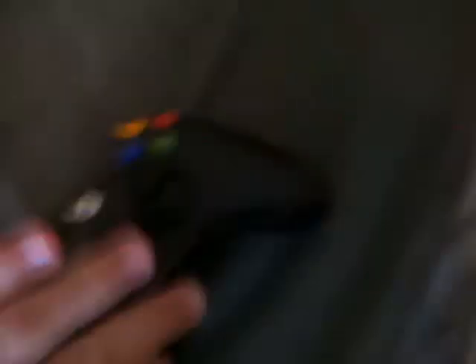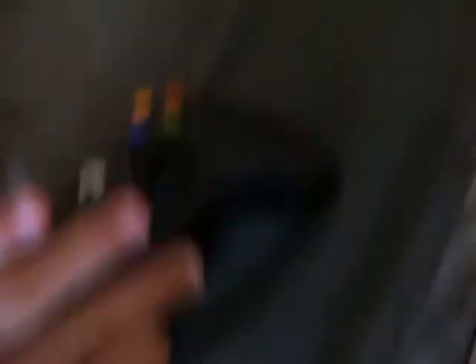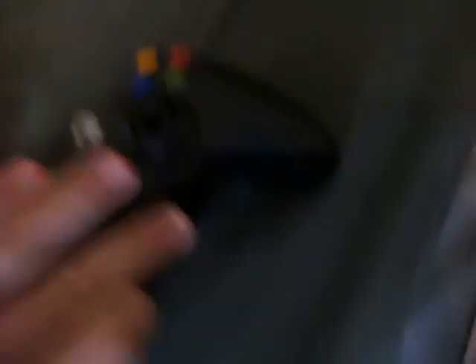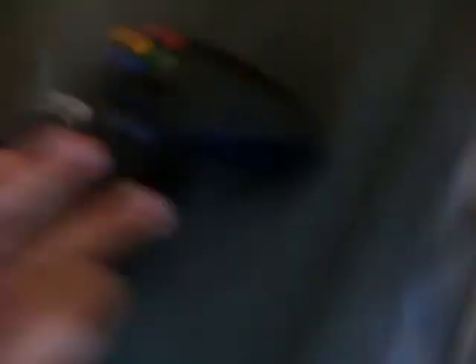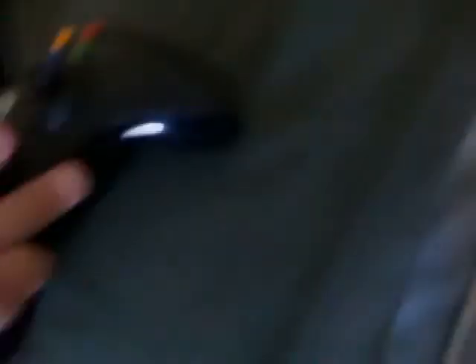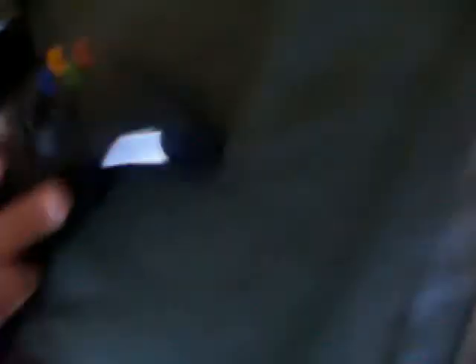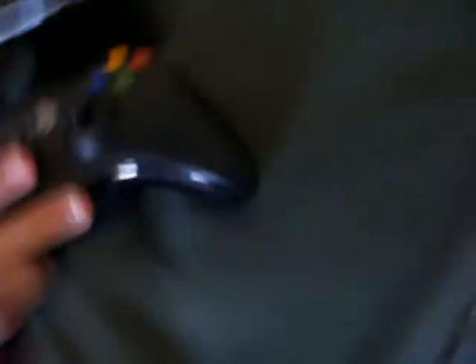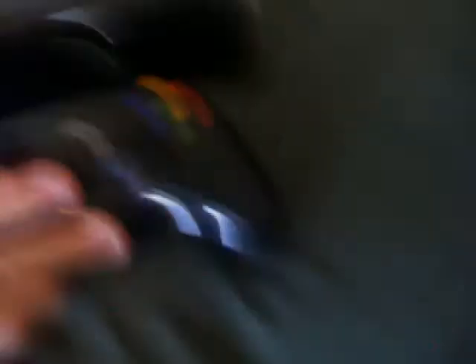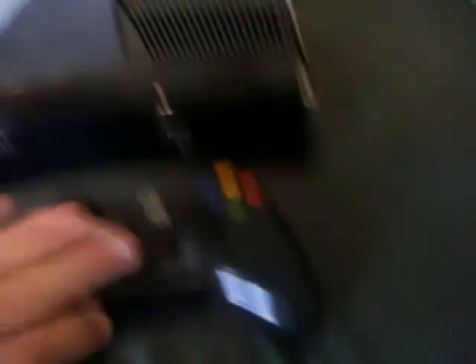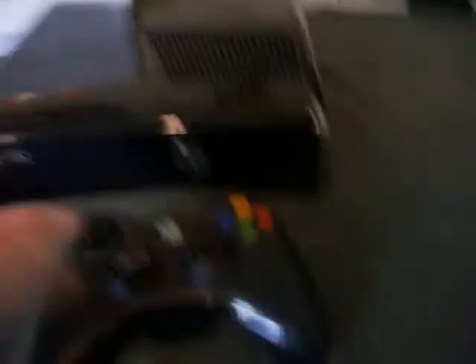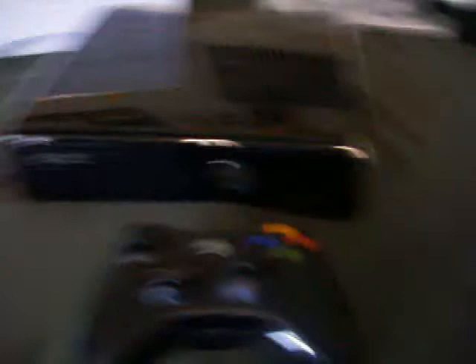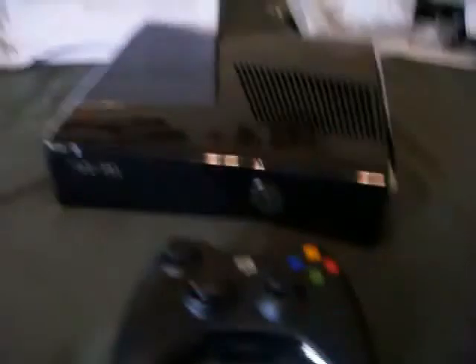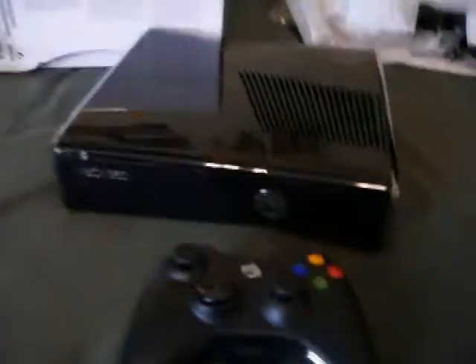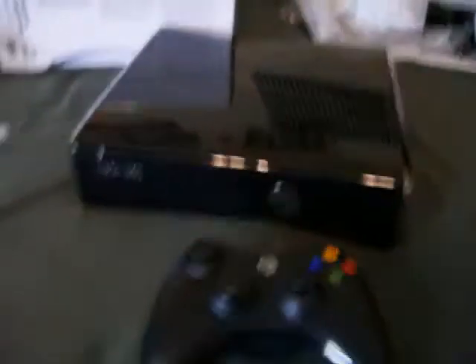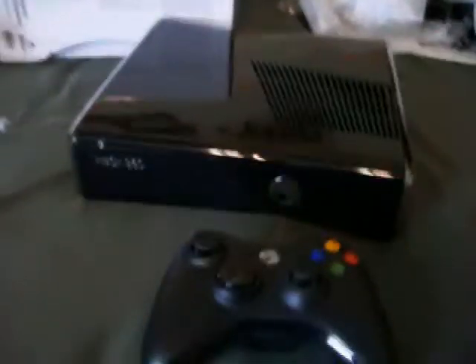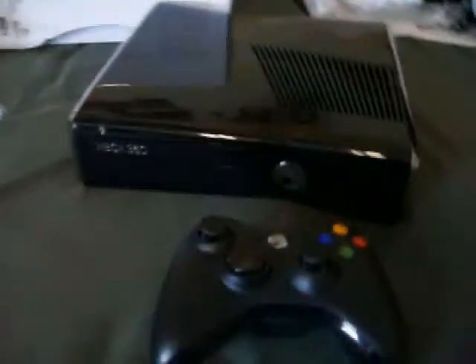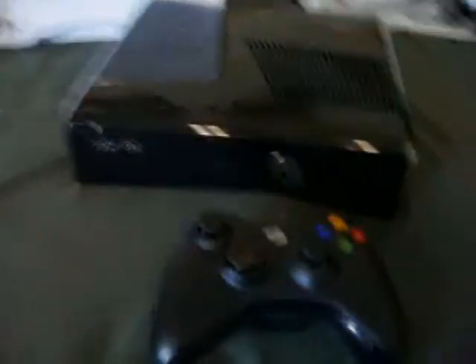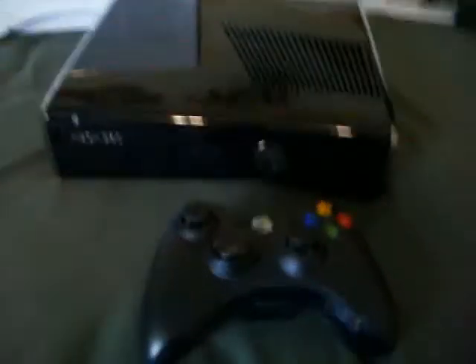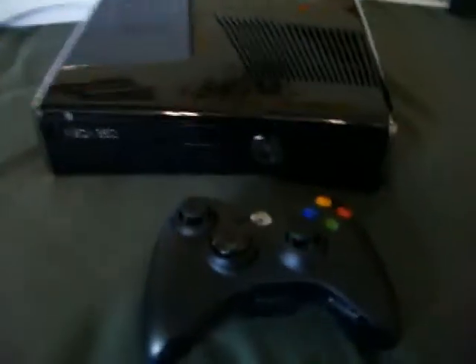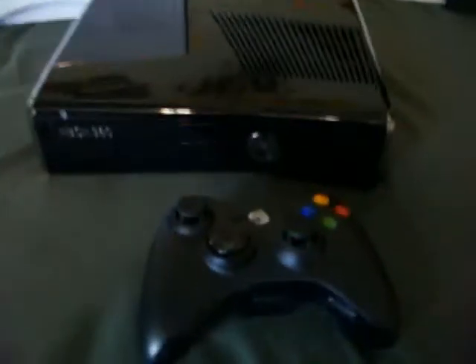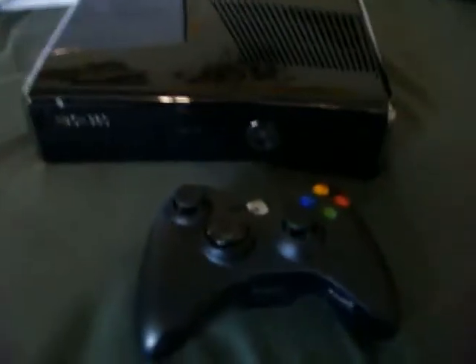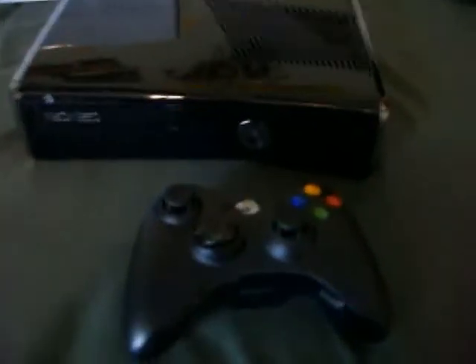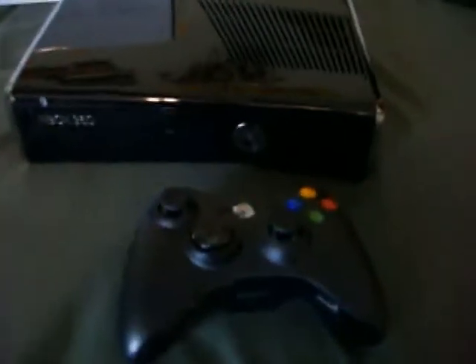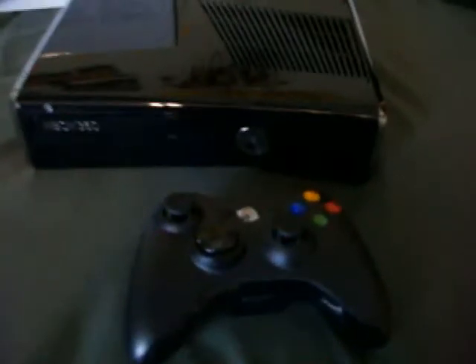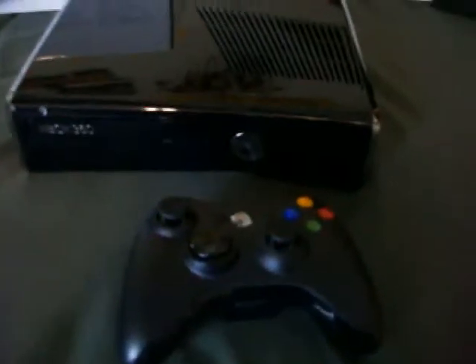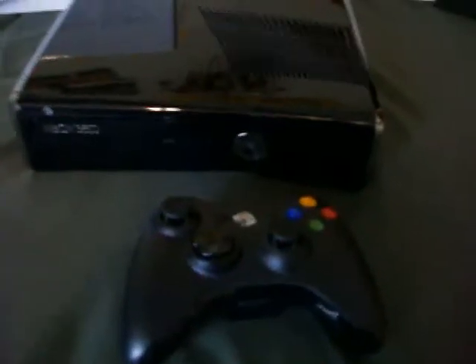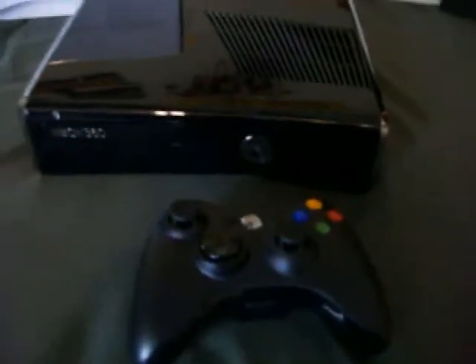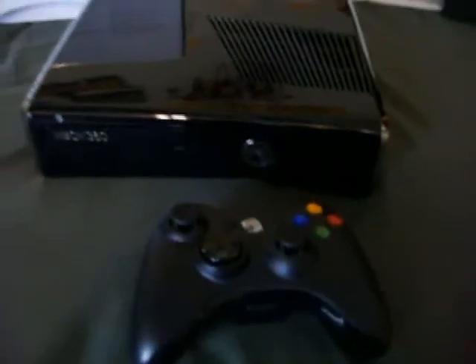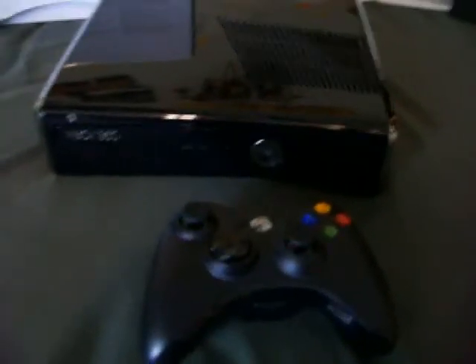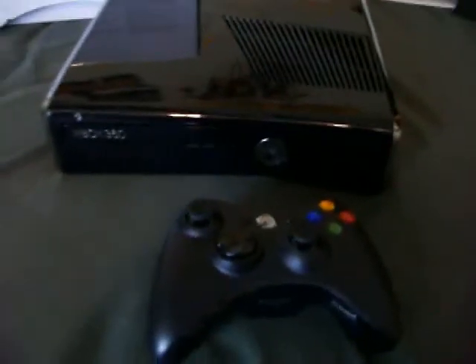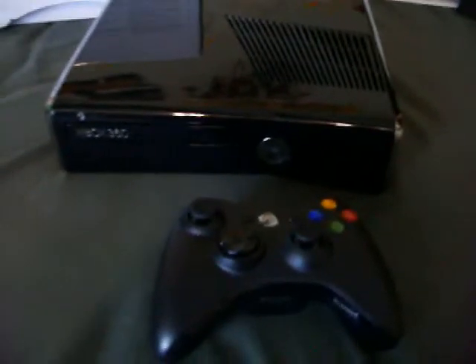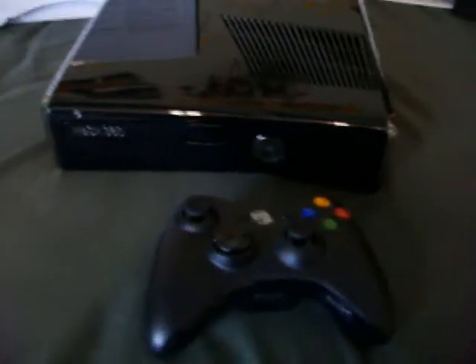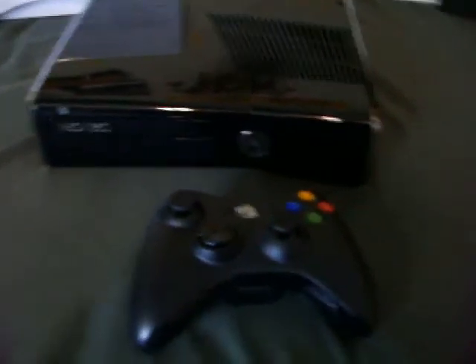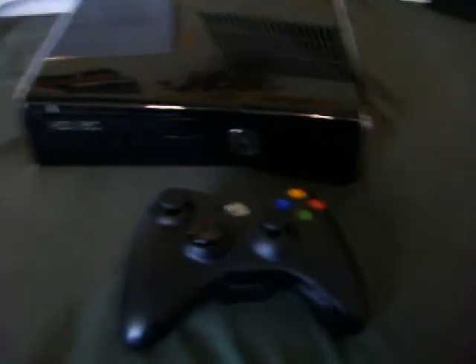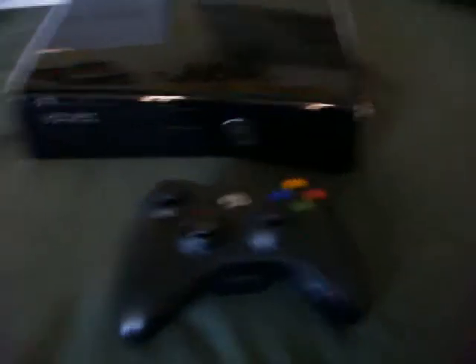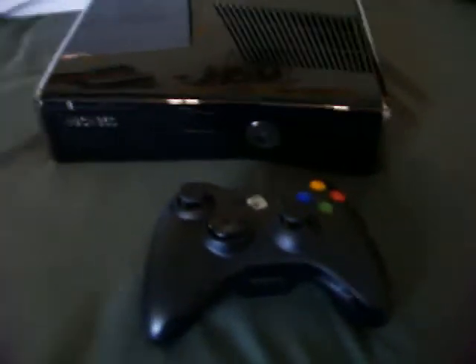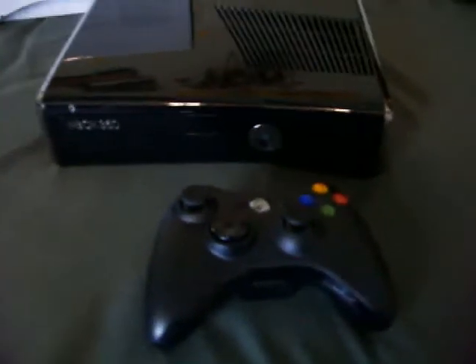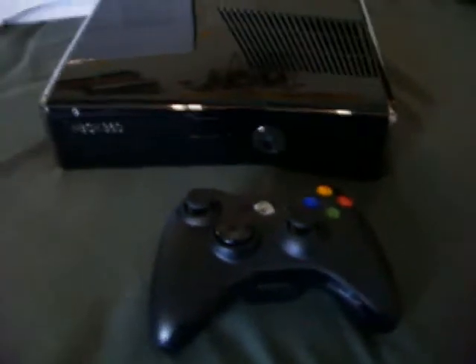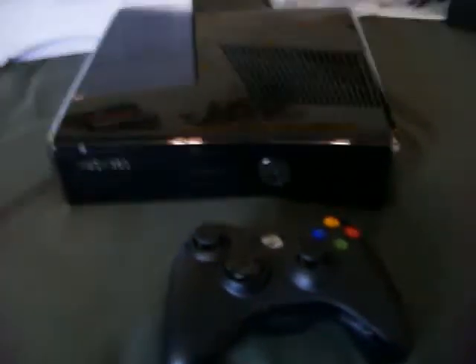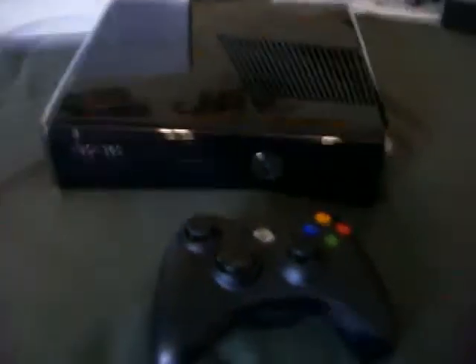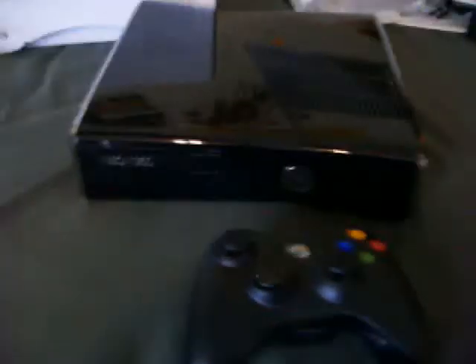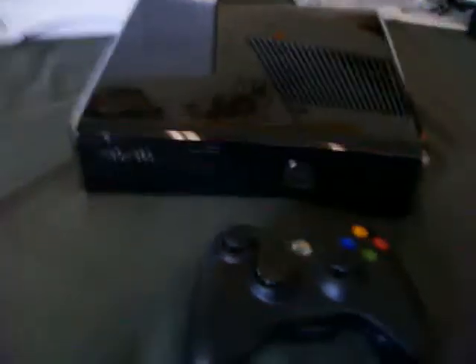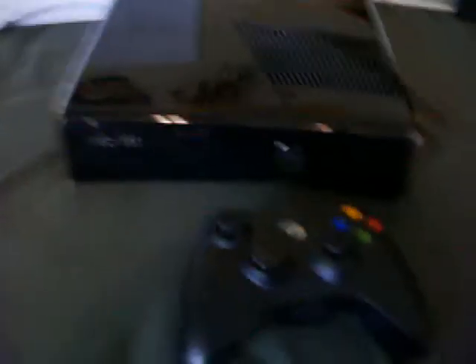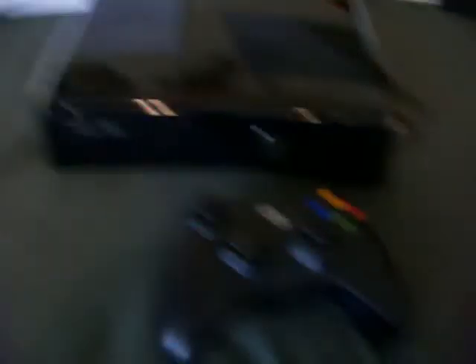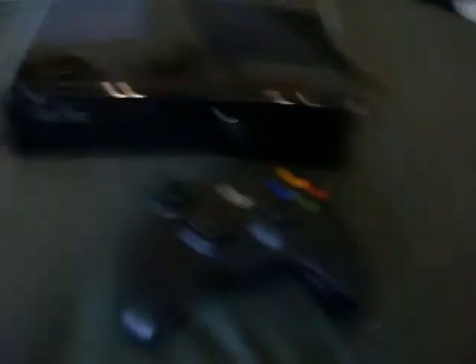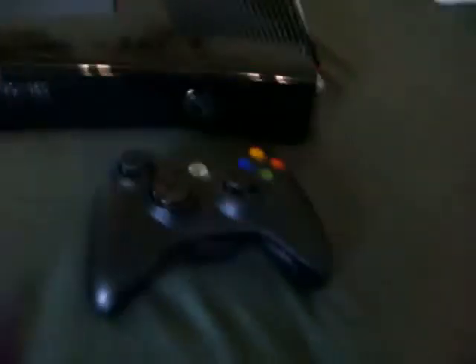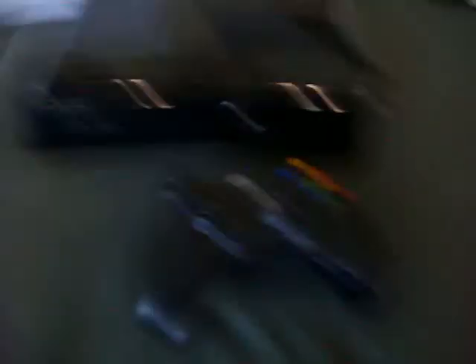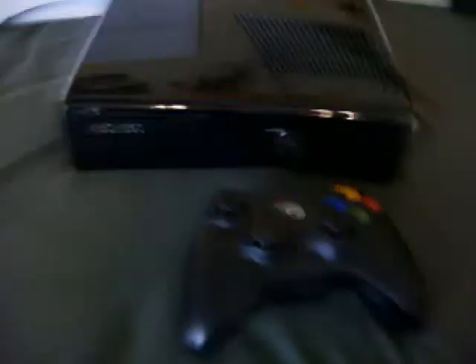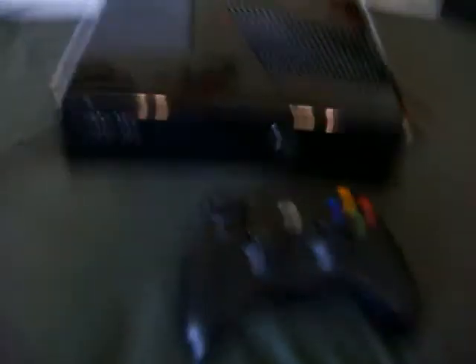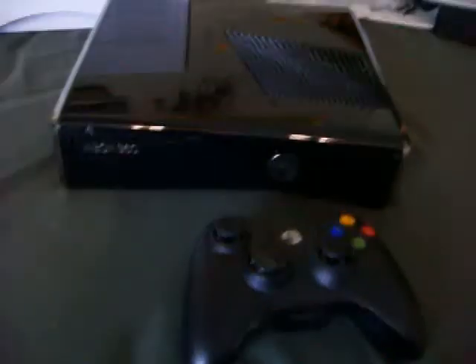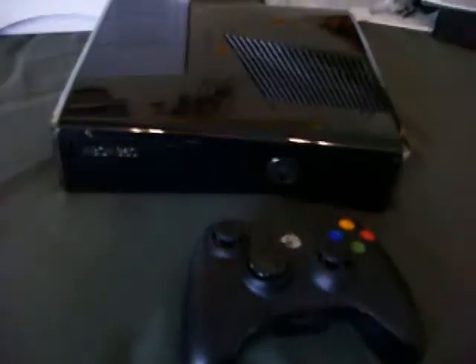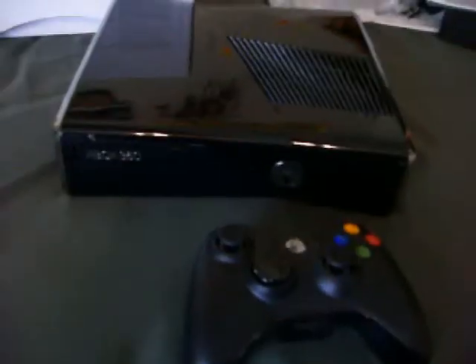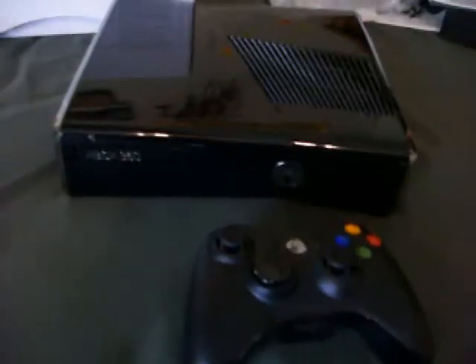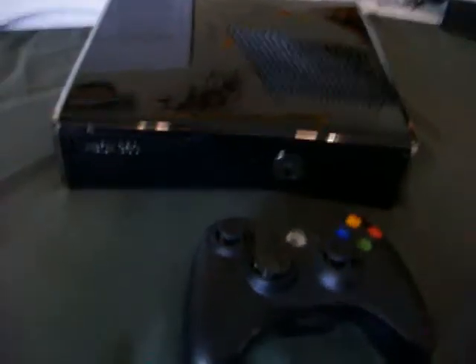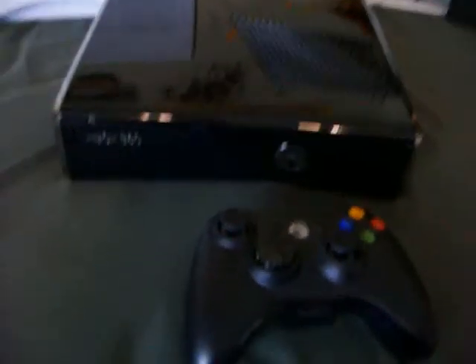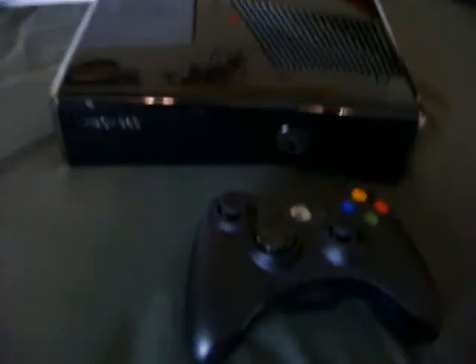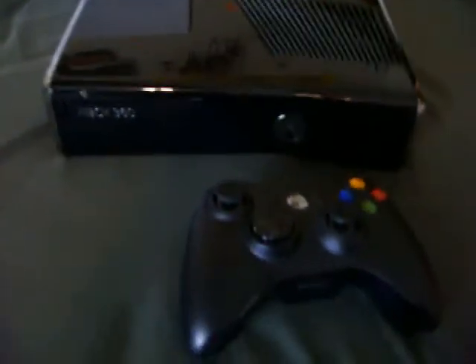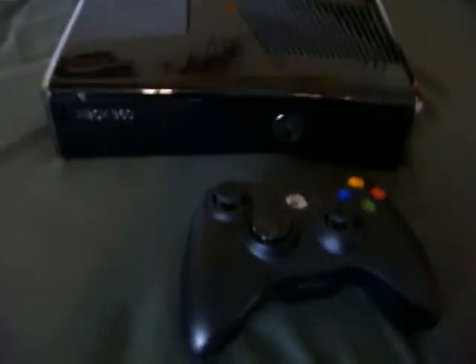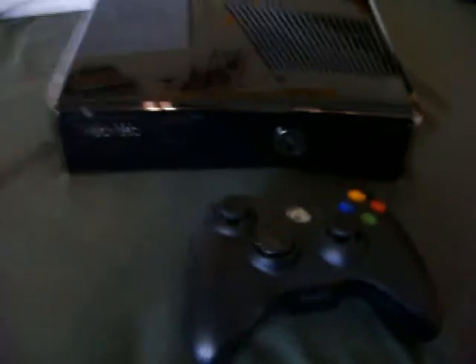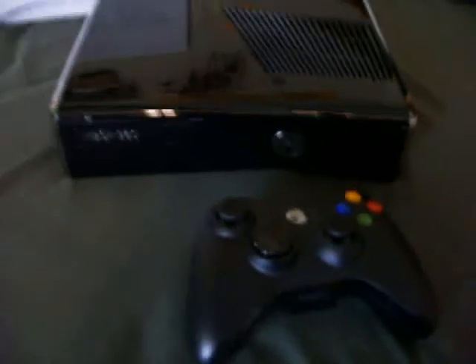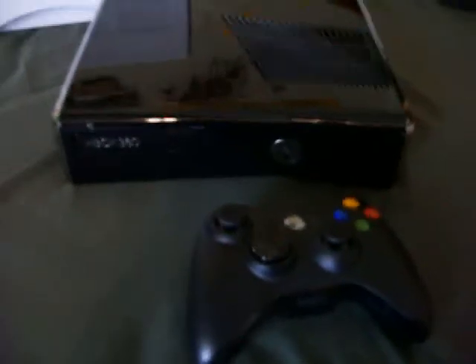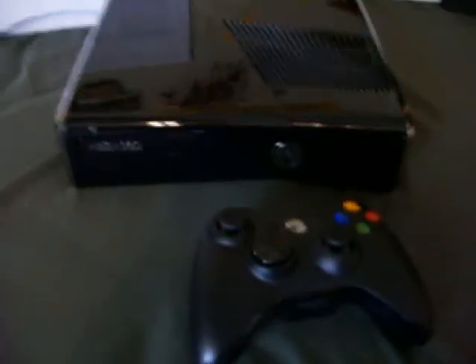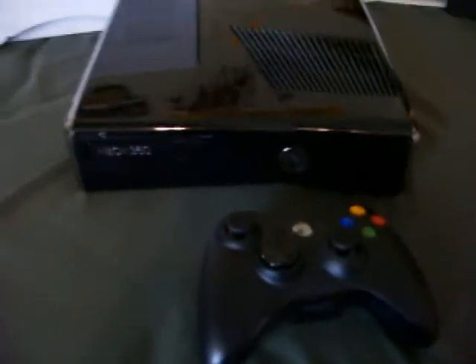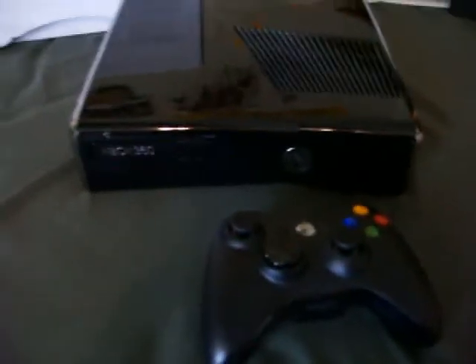So there it is — the Xbox 360 250GB. Thanks for watching, subscribe, and make sure to comment if you have any questions.